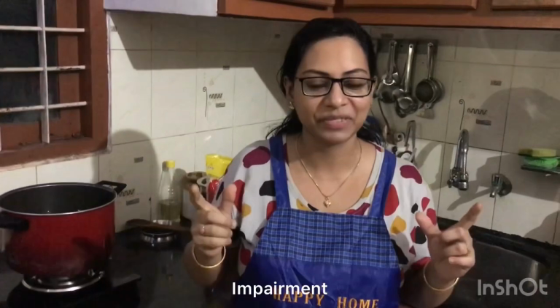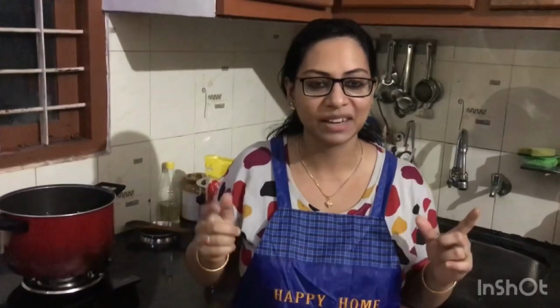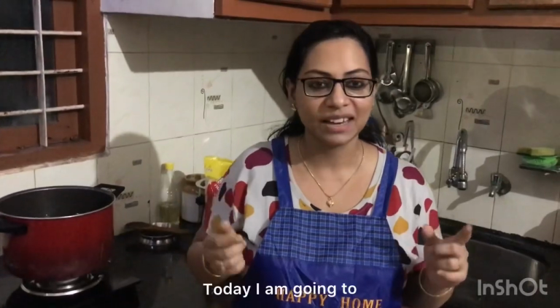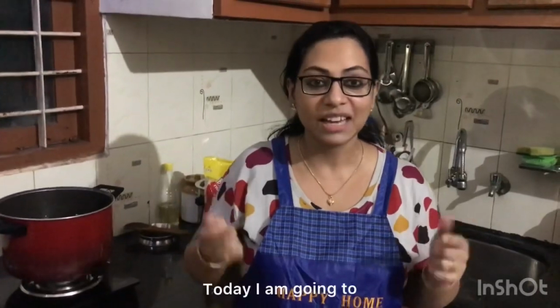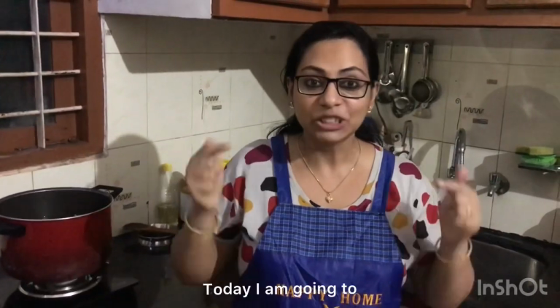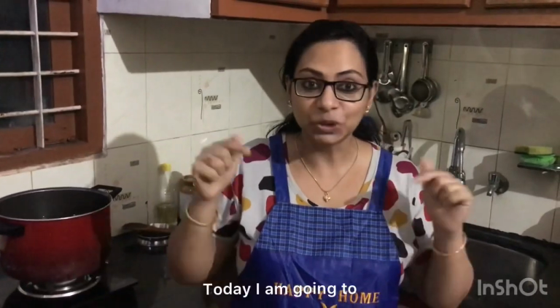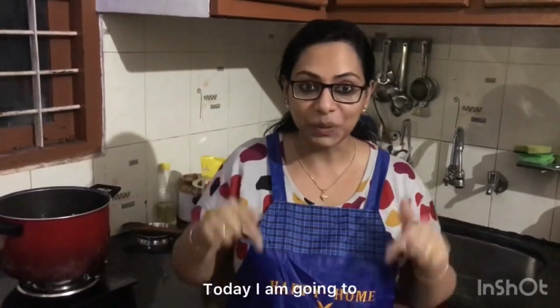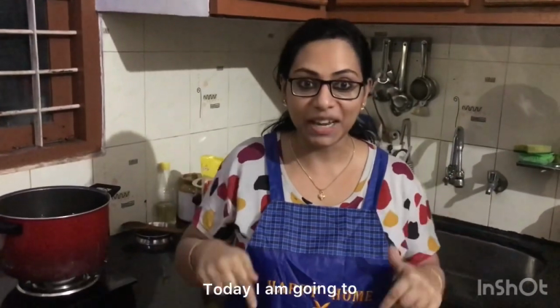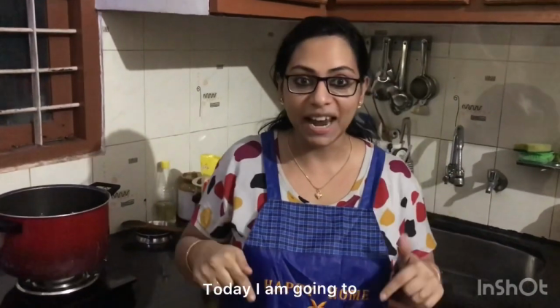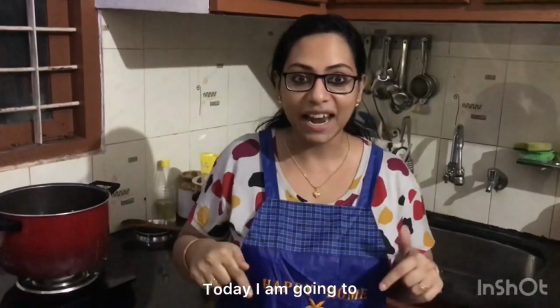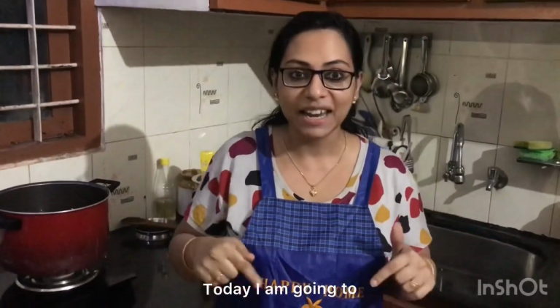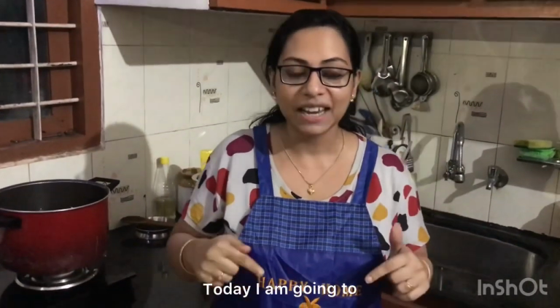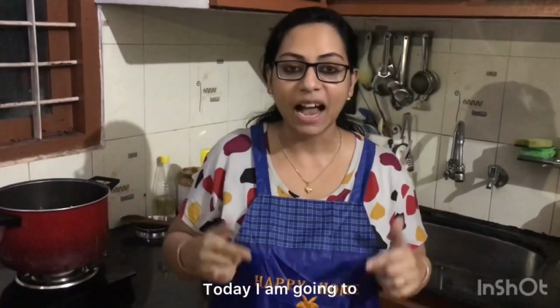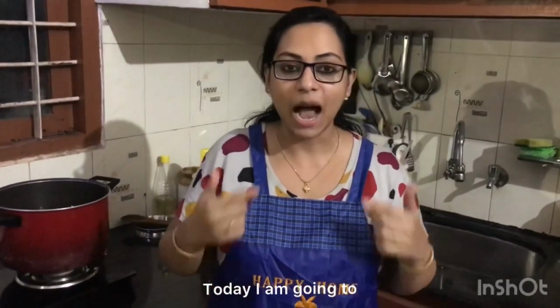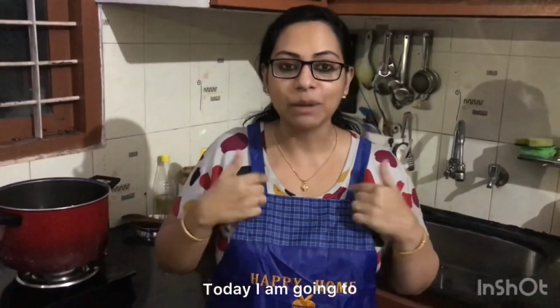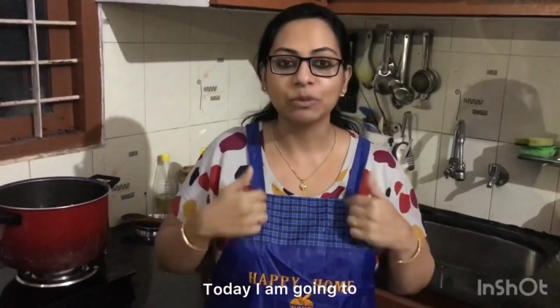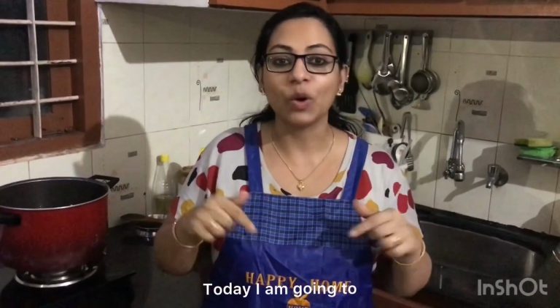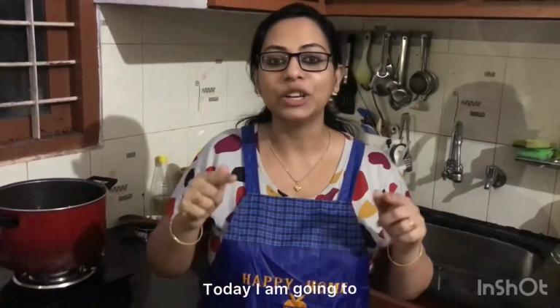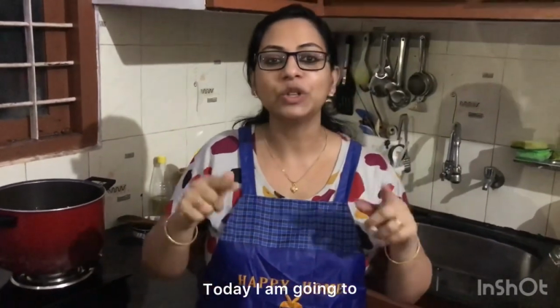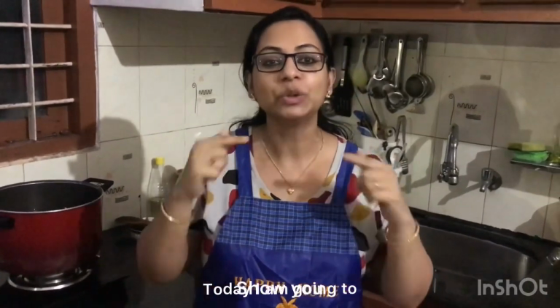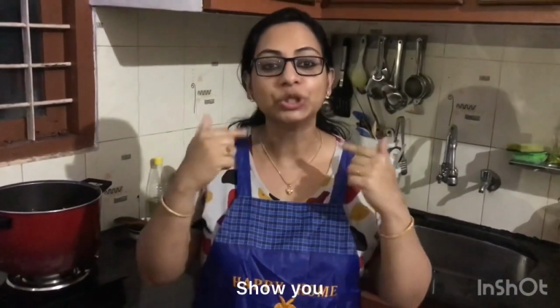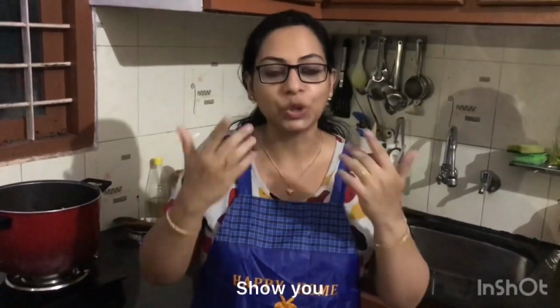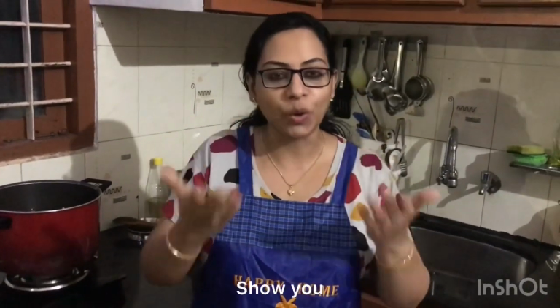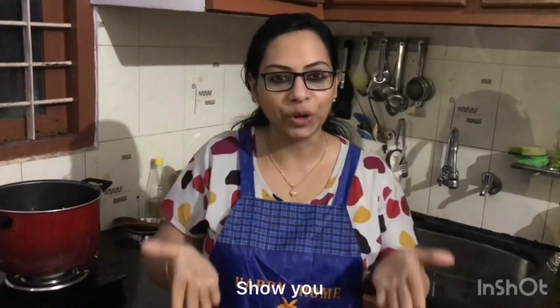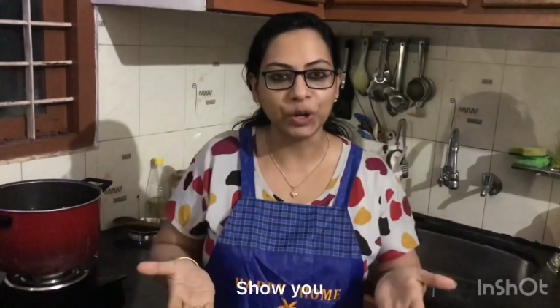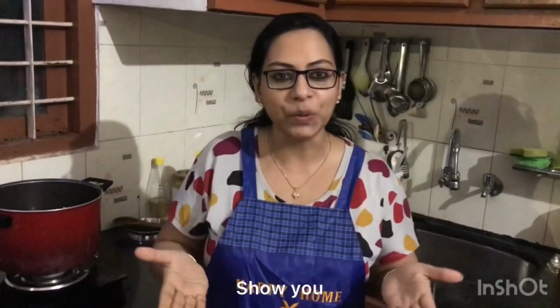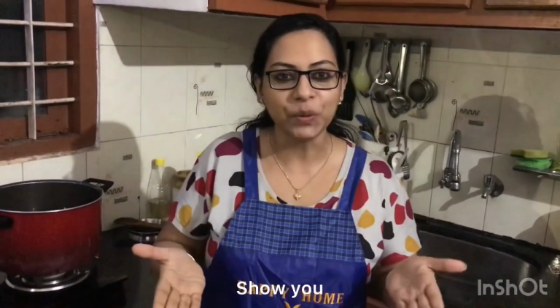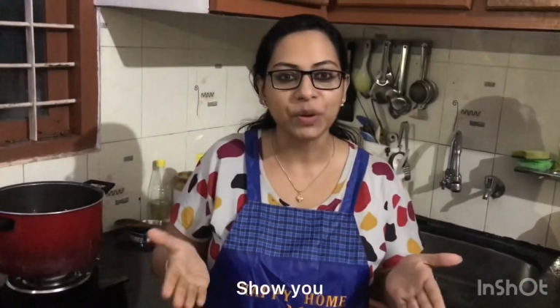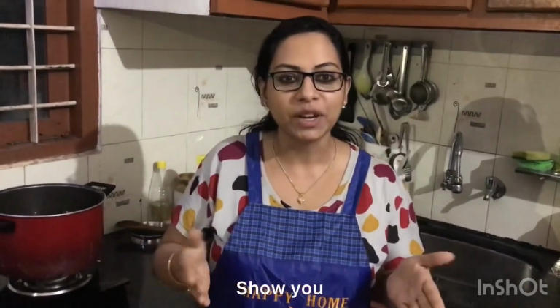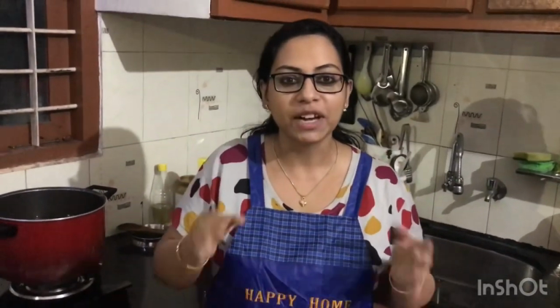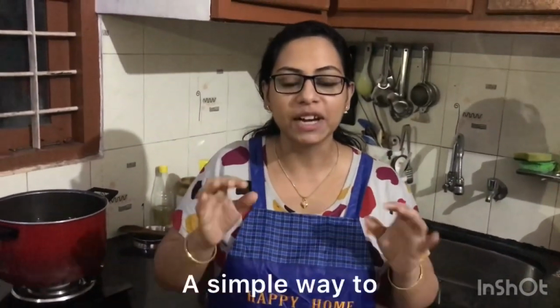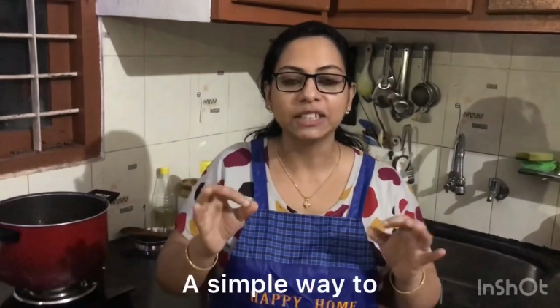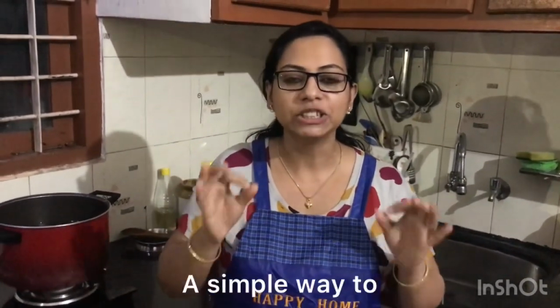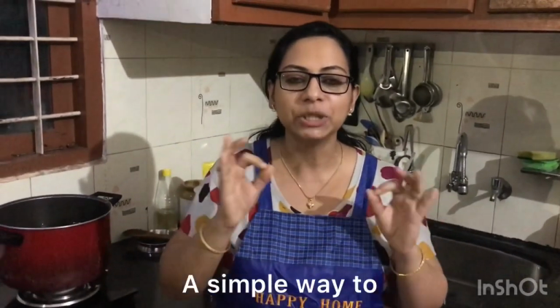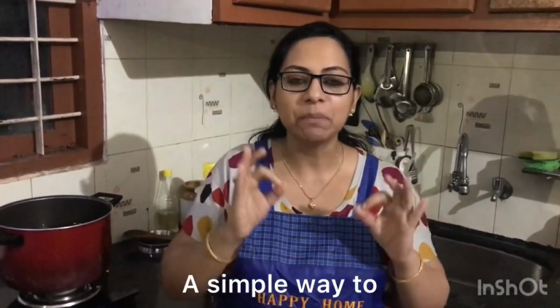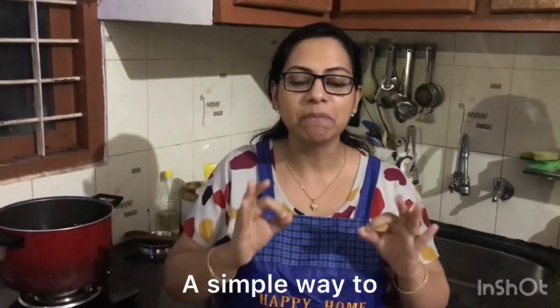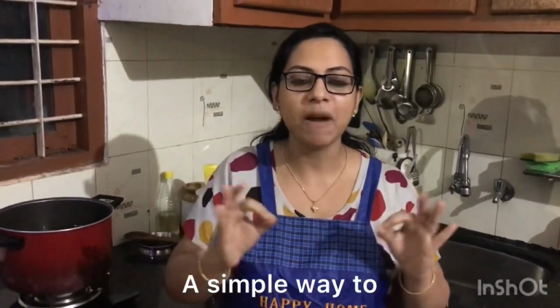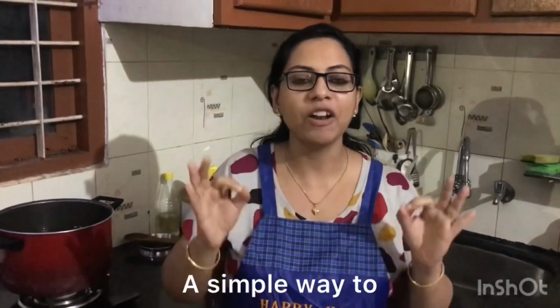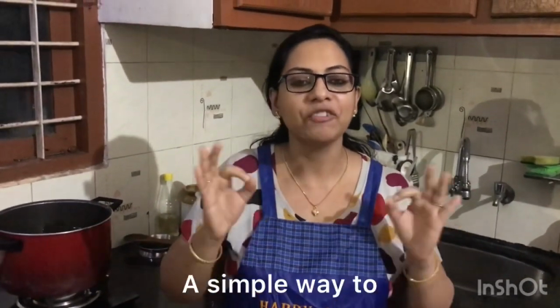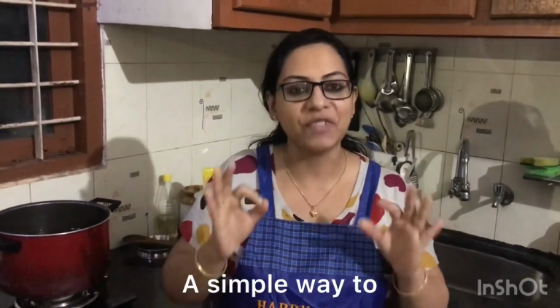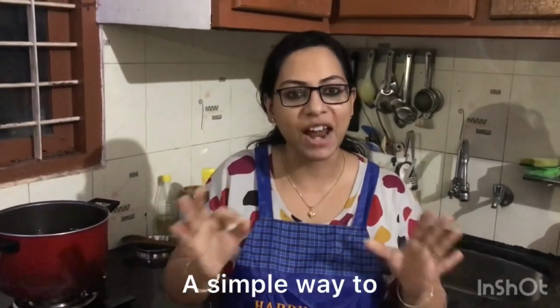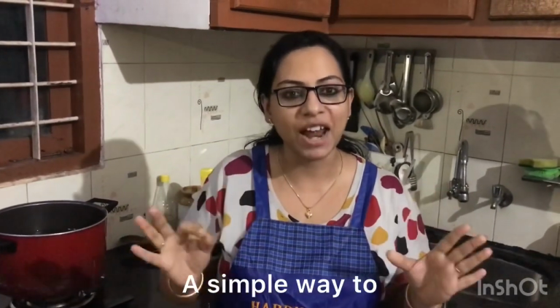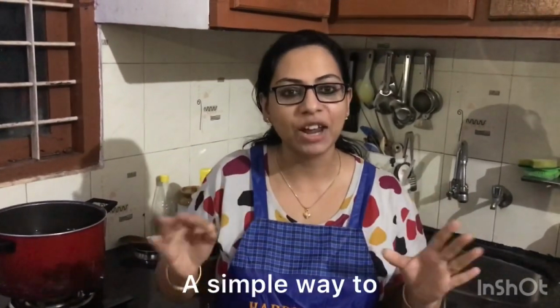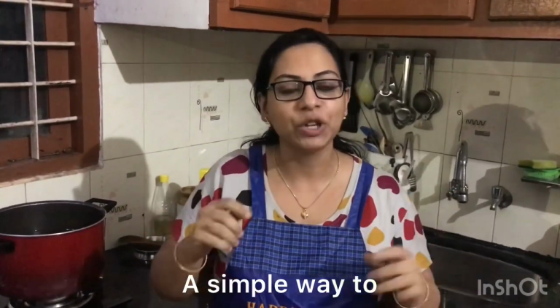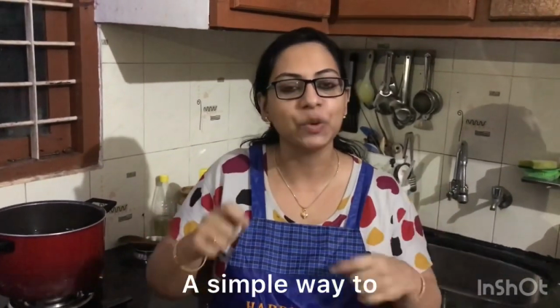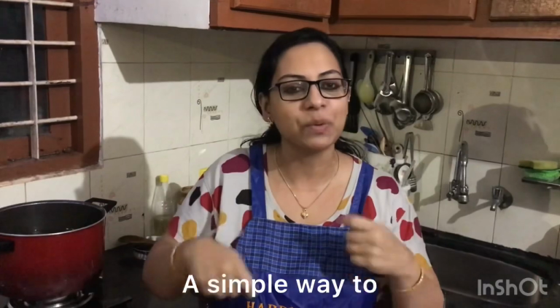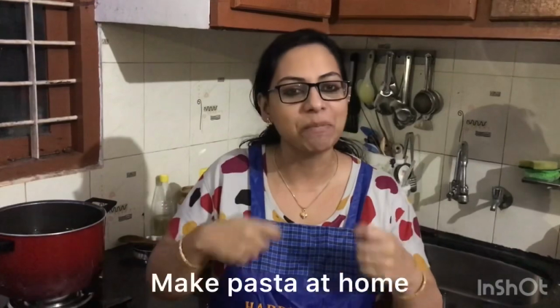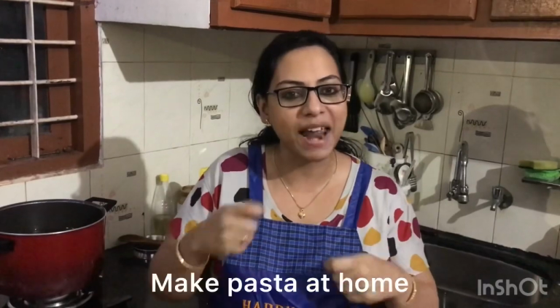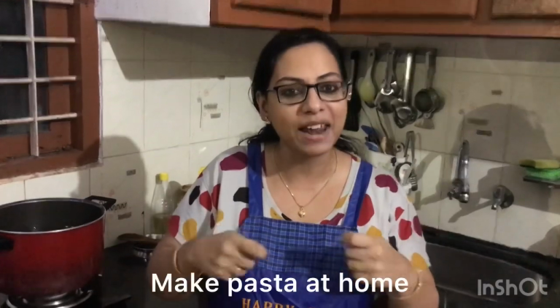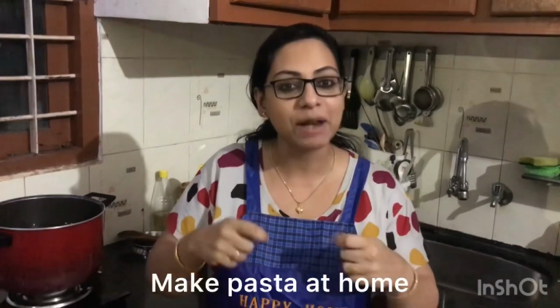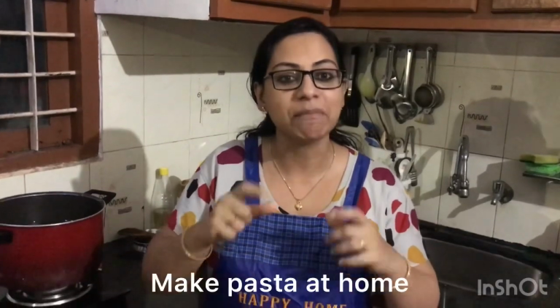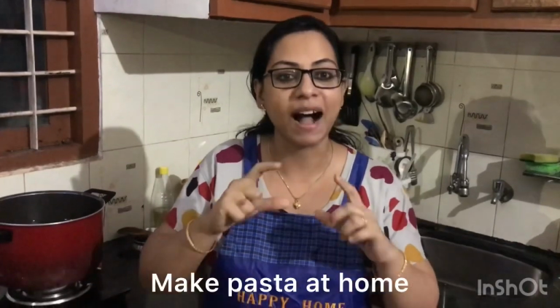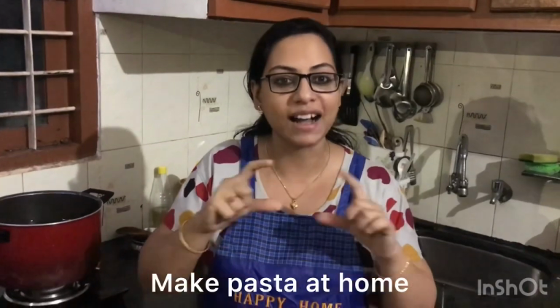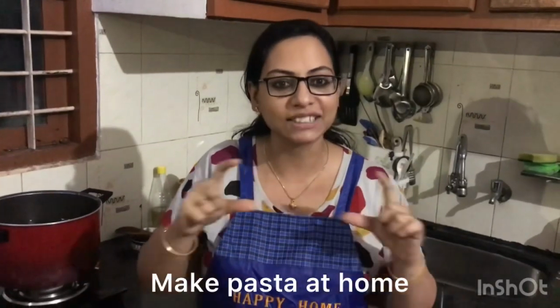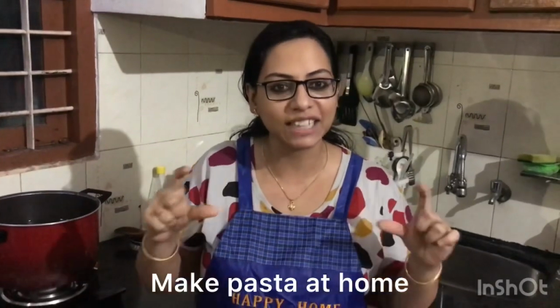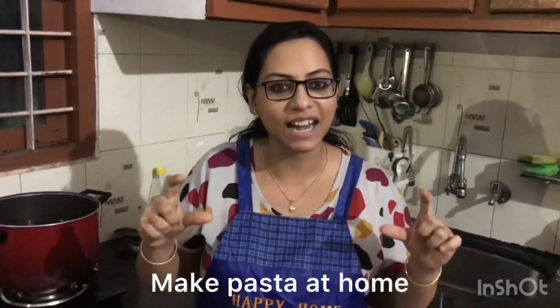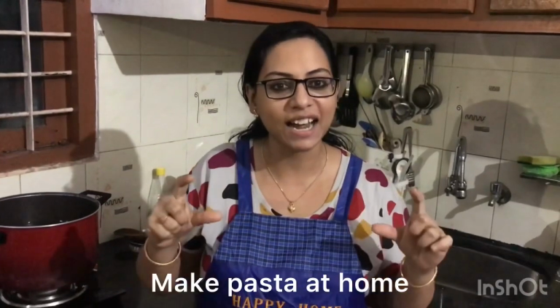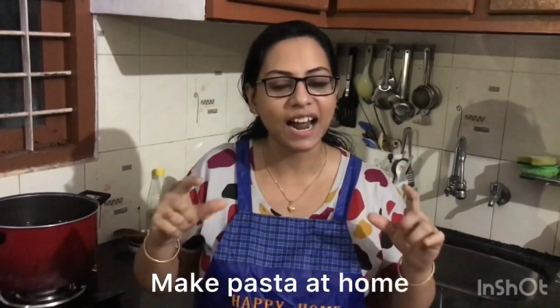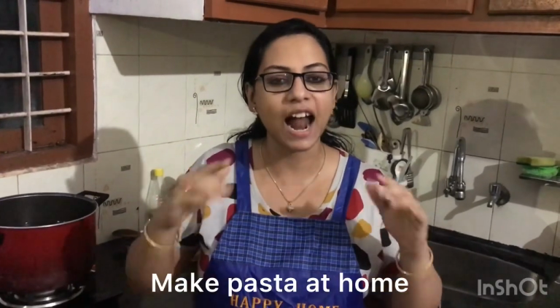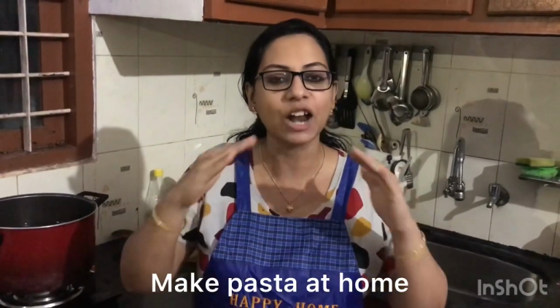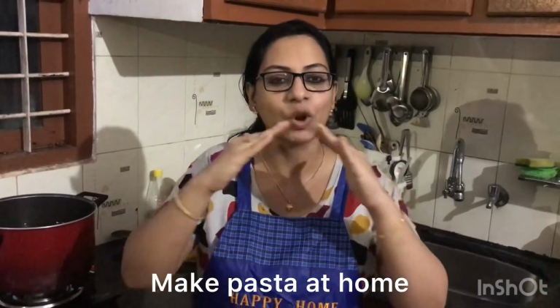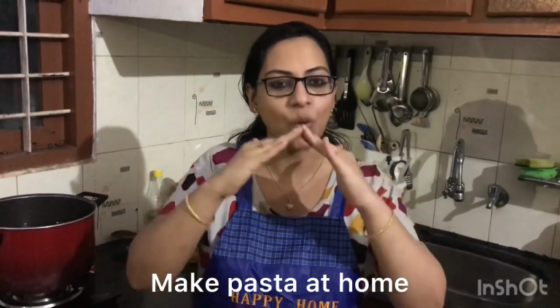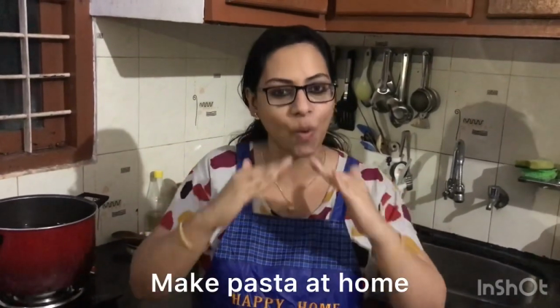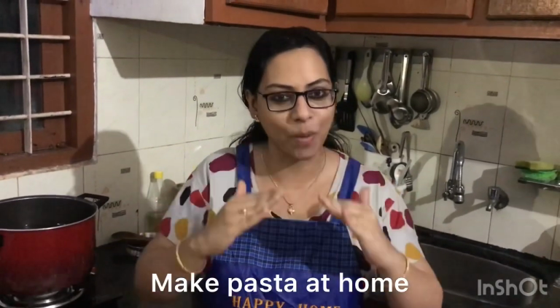Today, I am going to show you a simple way to make Marta at home.